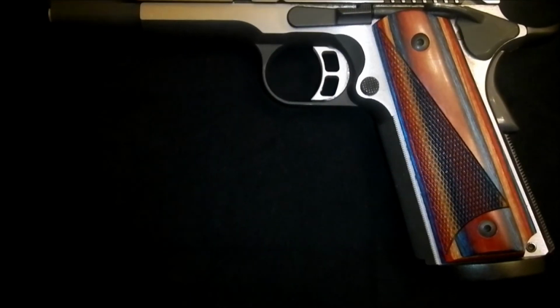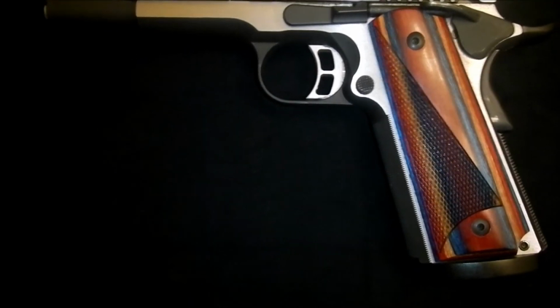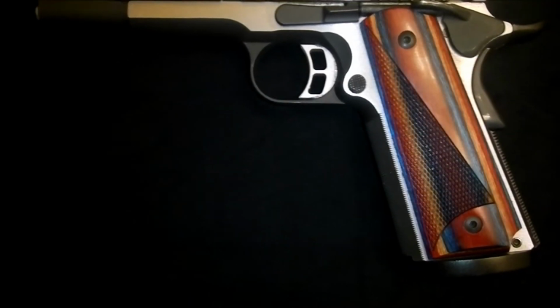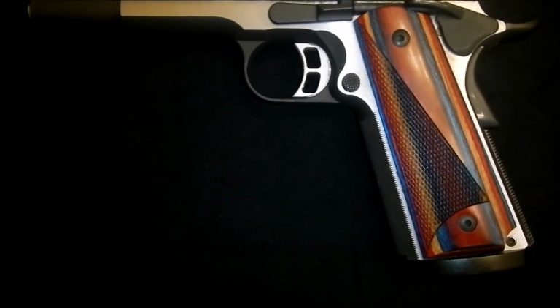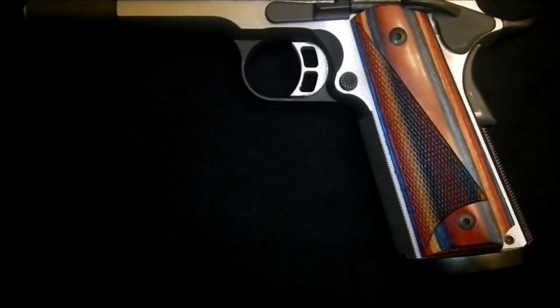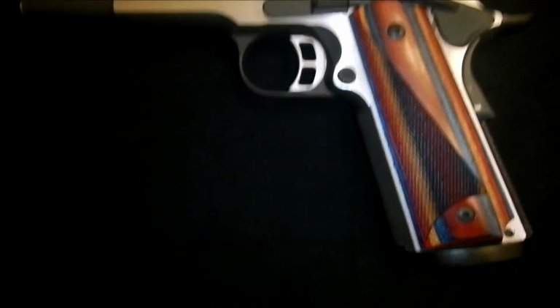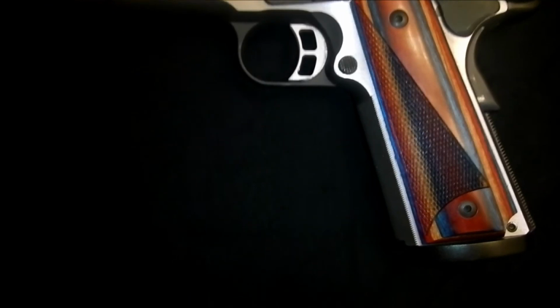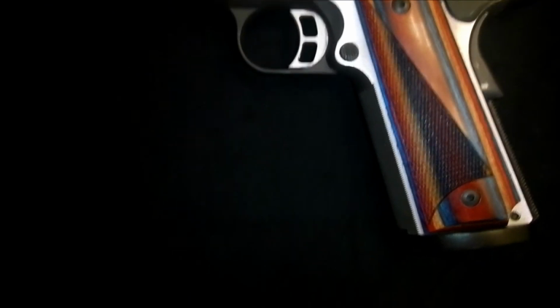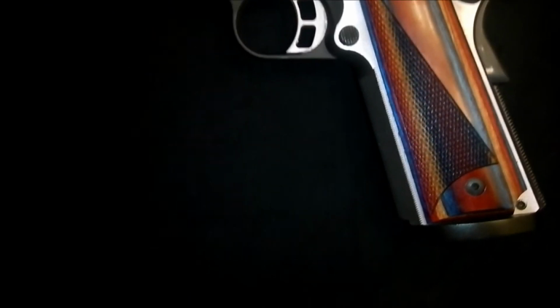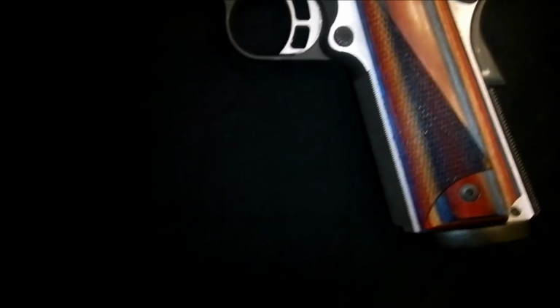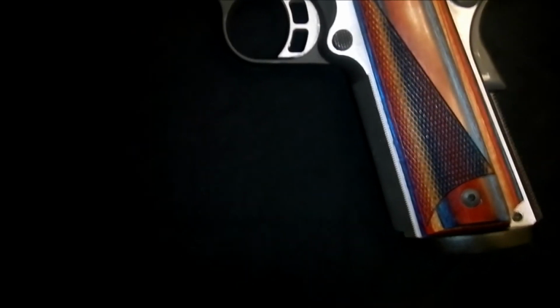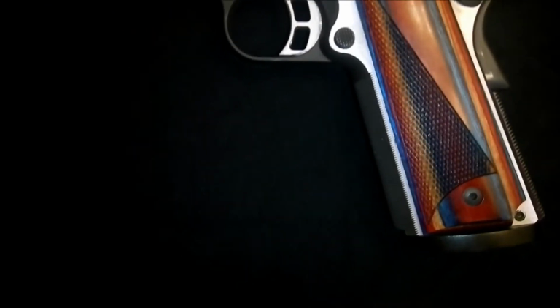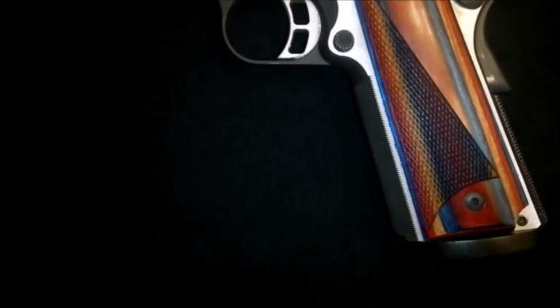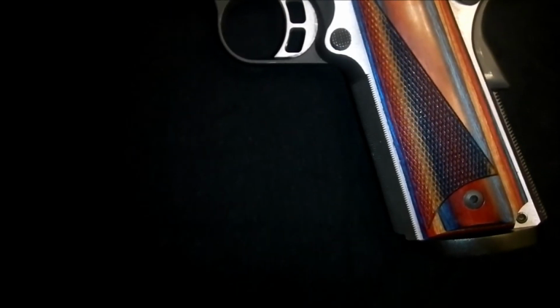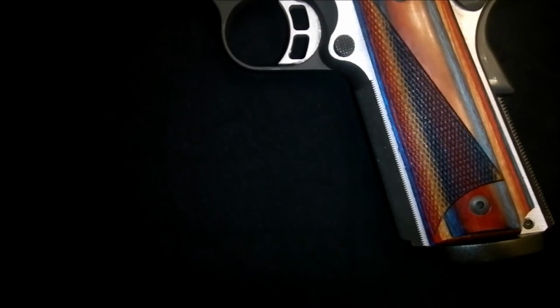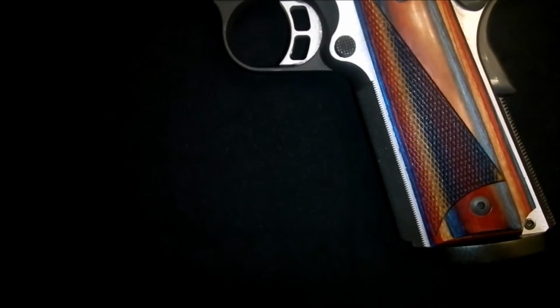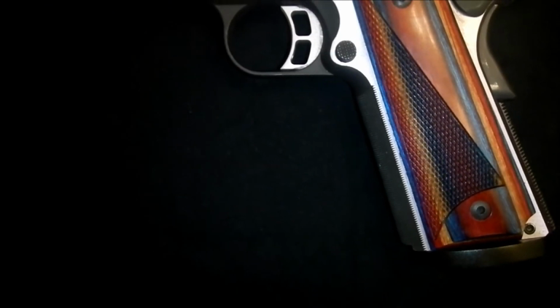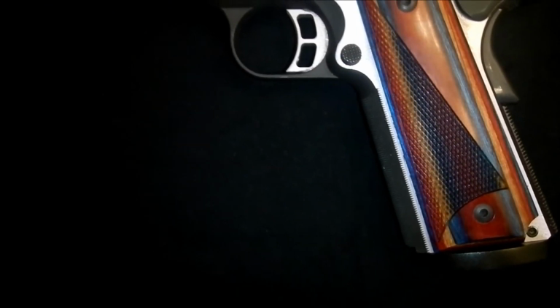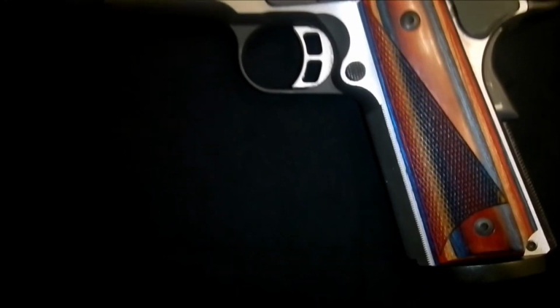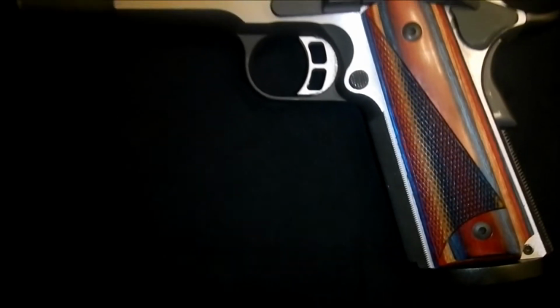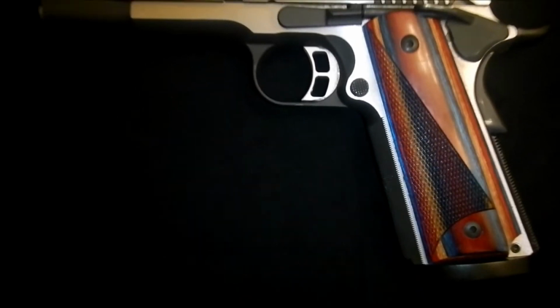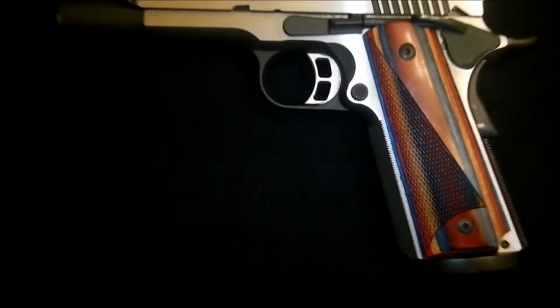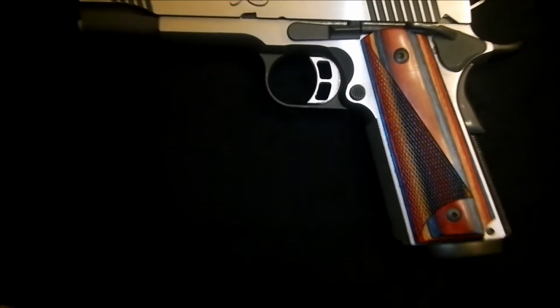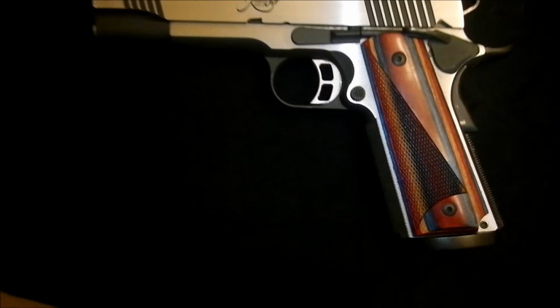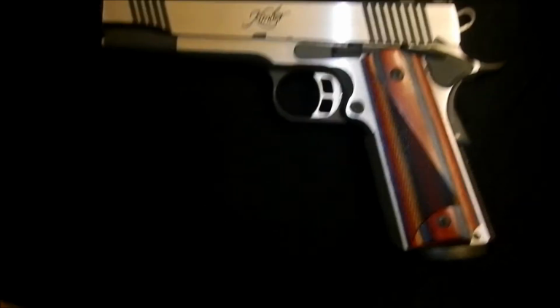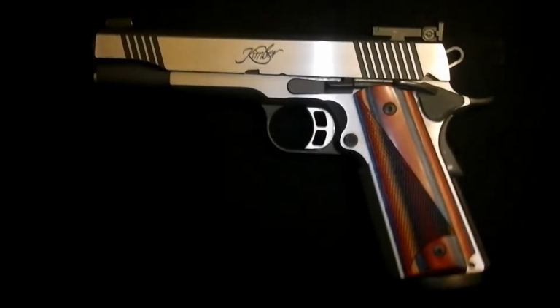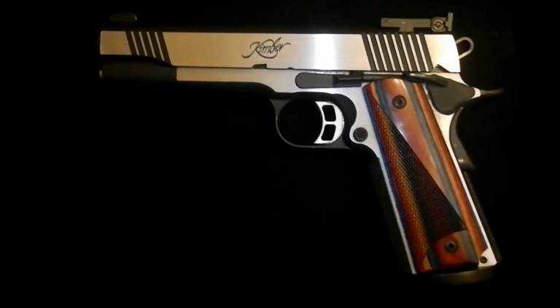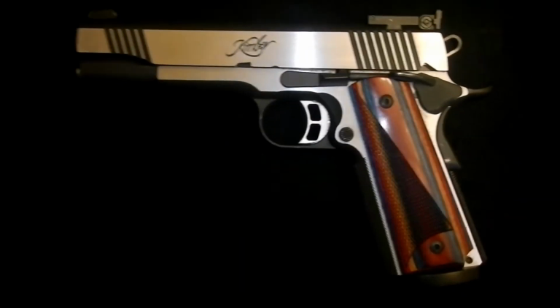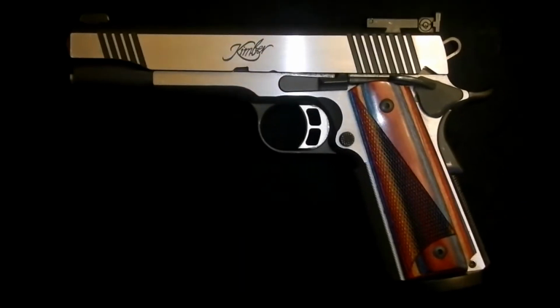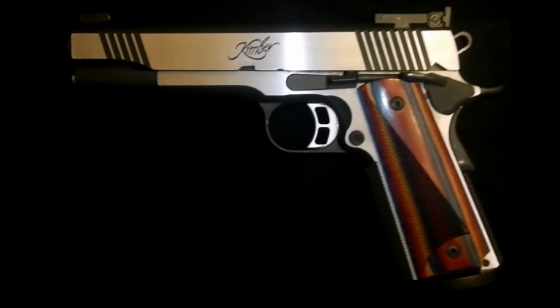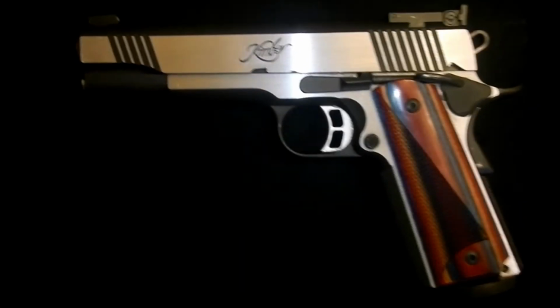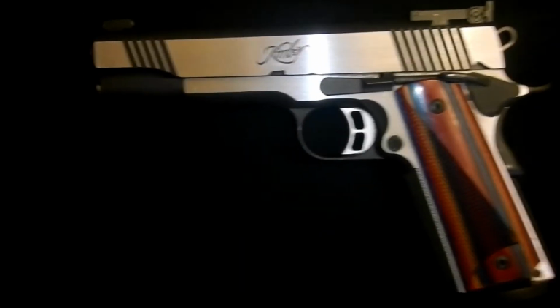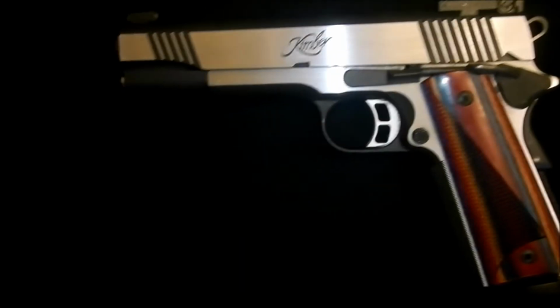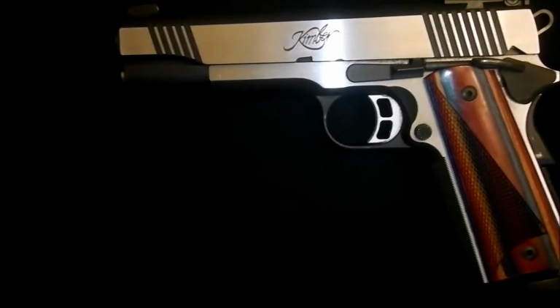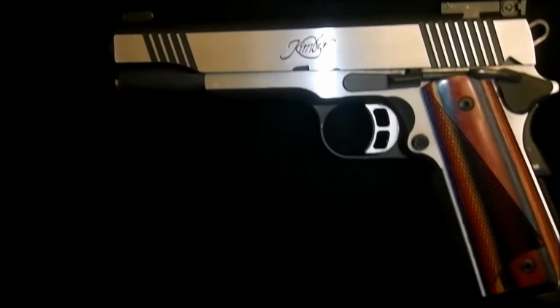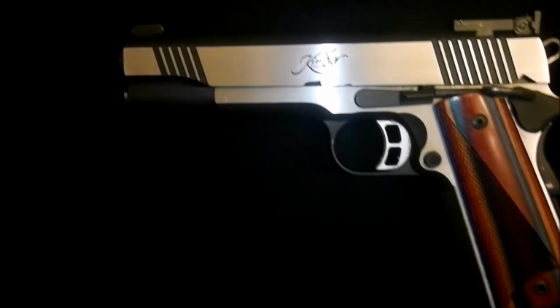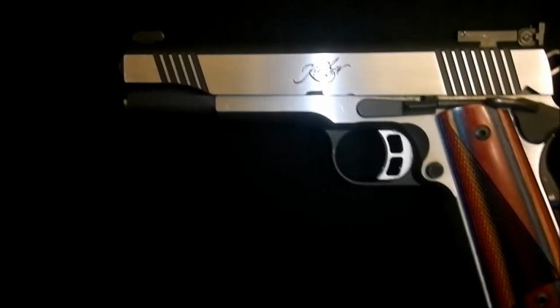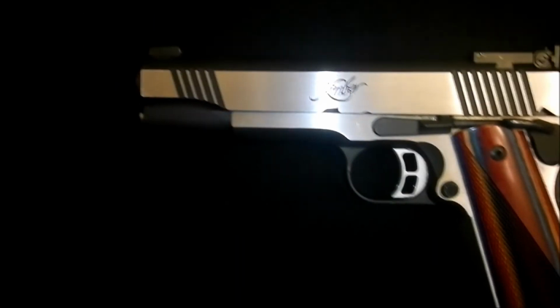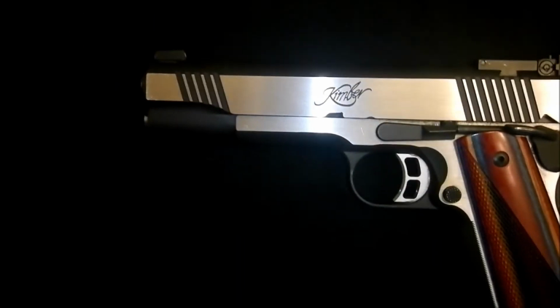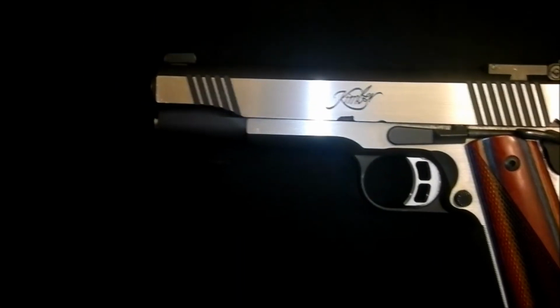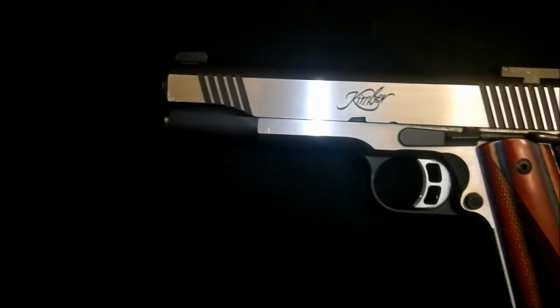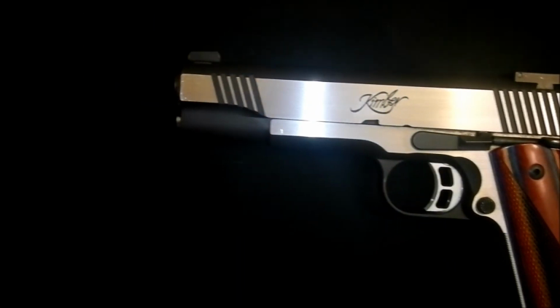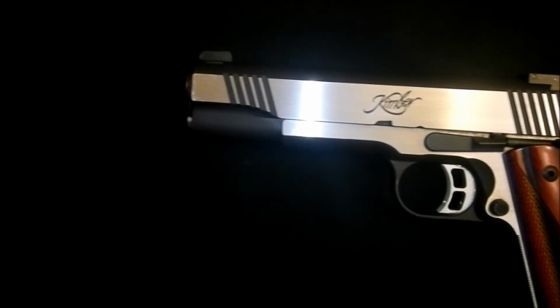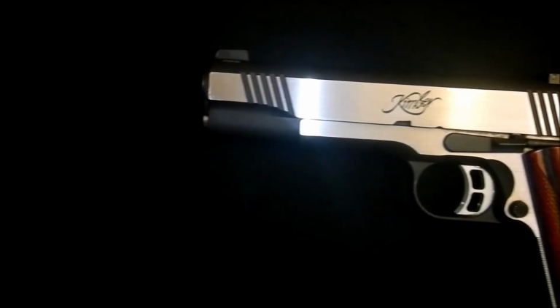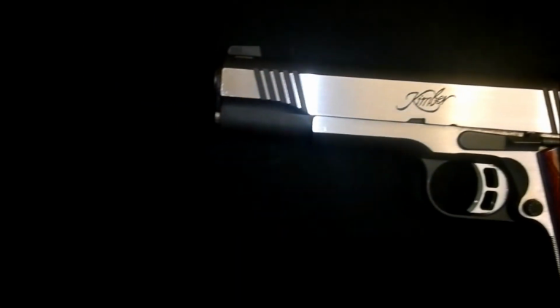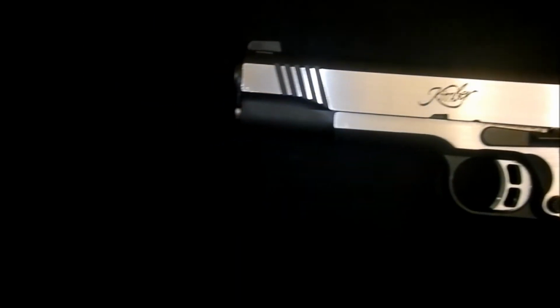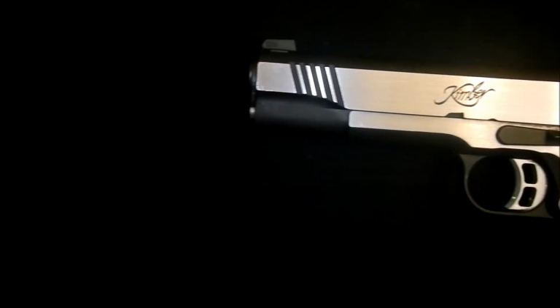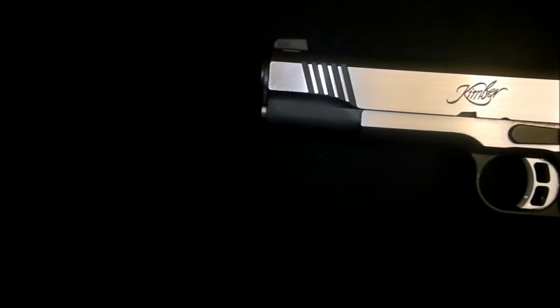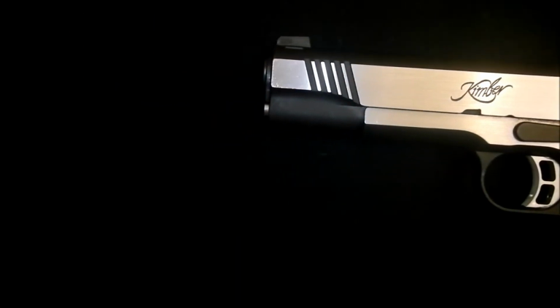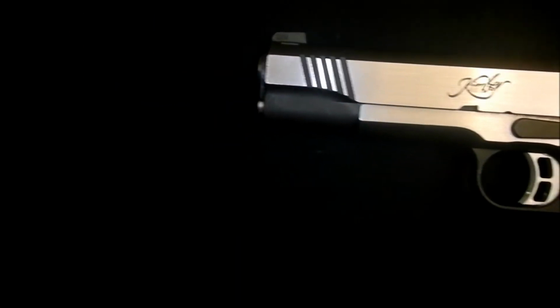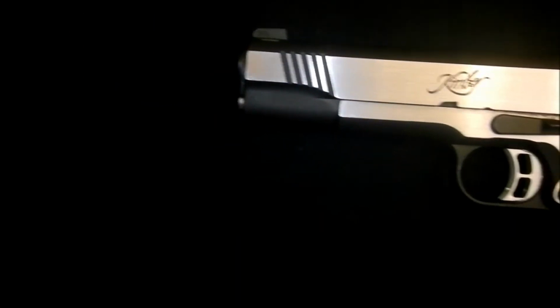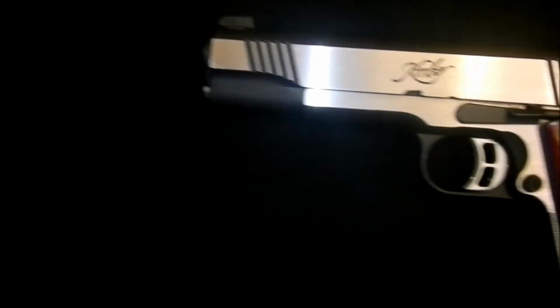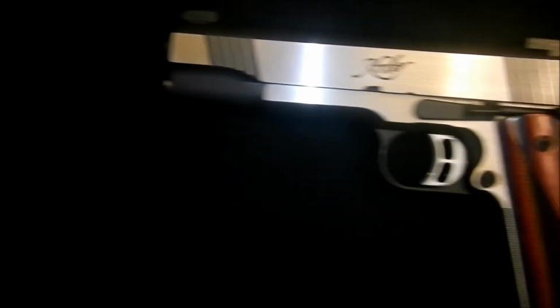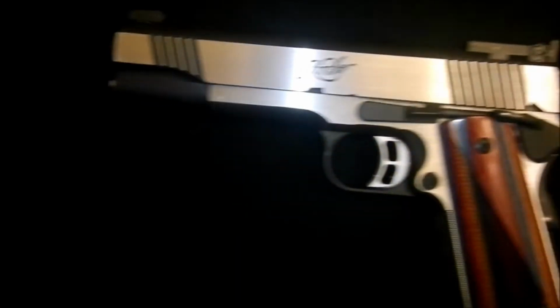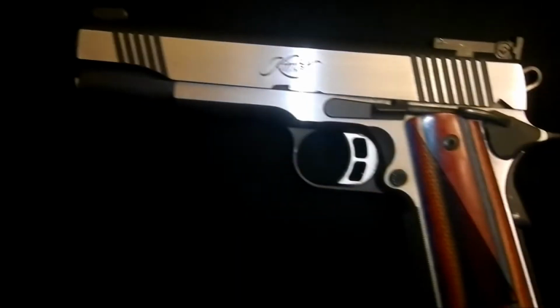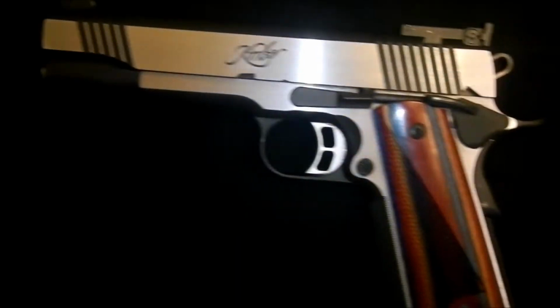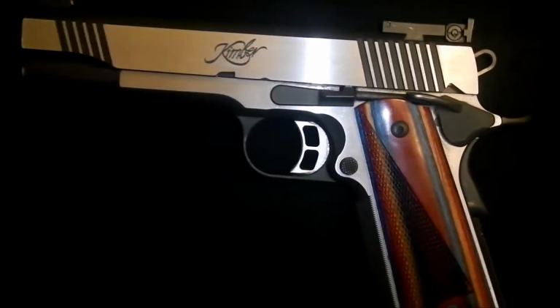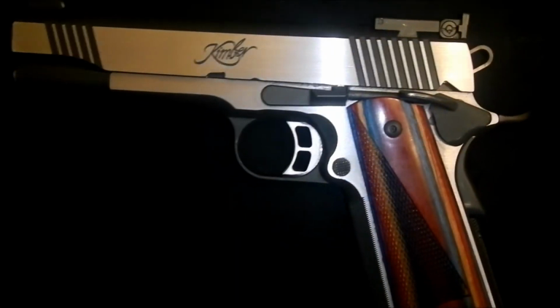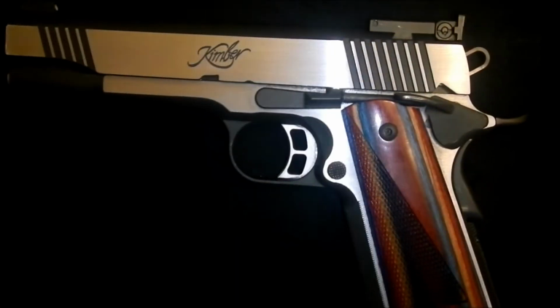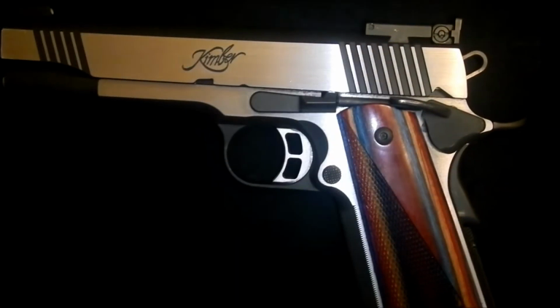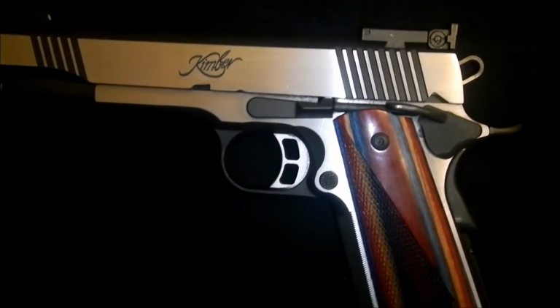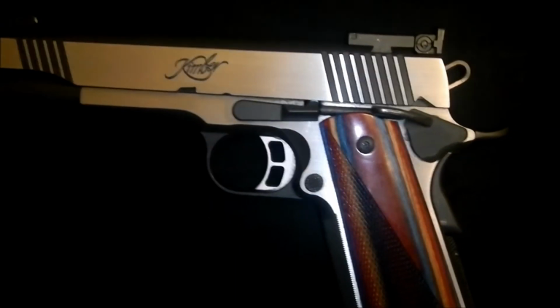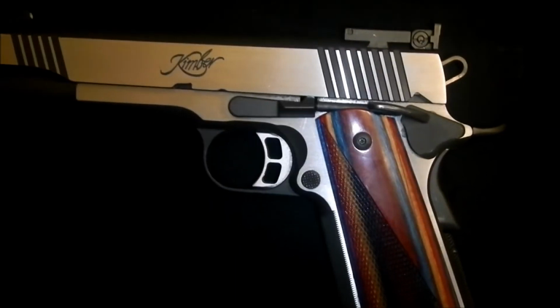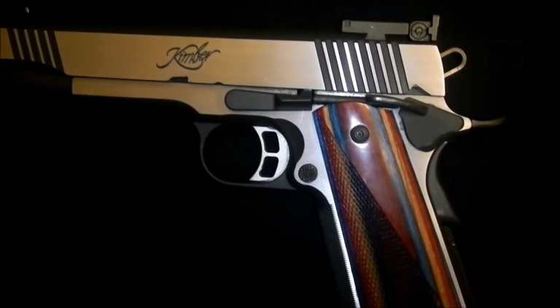What's up YouTube. Been seeing a lot of videos out there of a lot of 1911's, so I thought I'd show a couple different ones here.